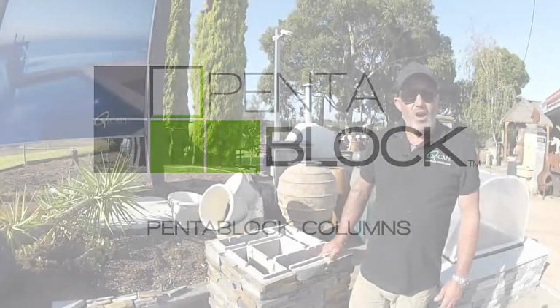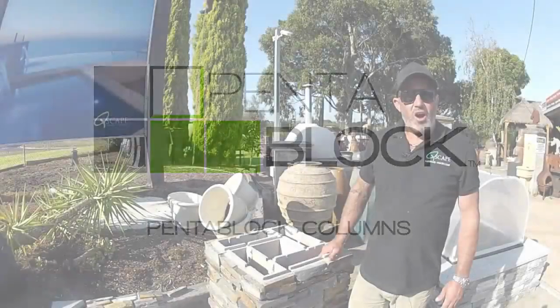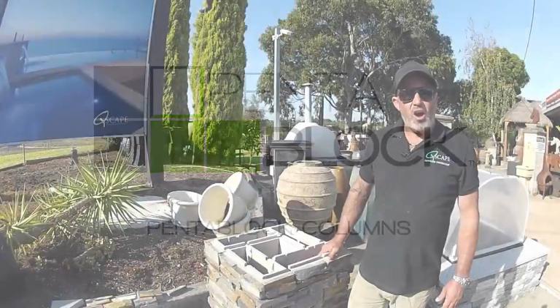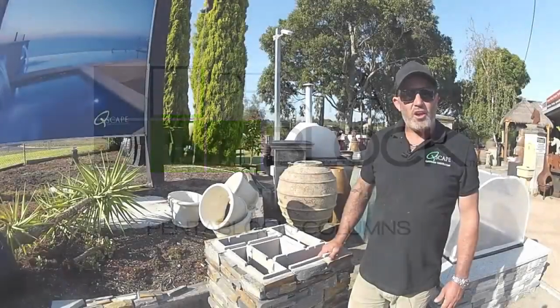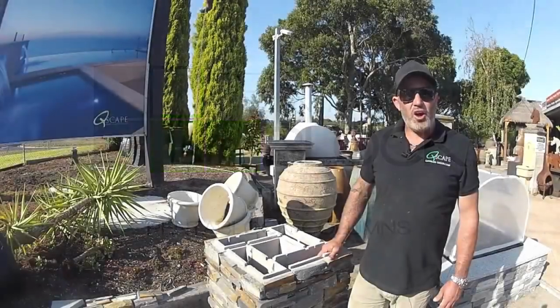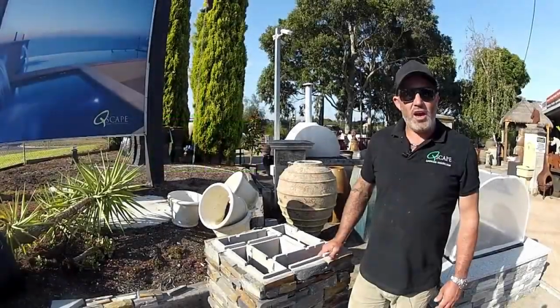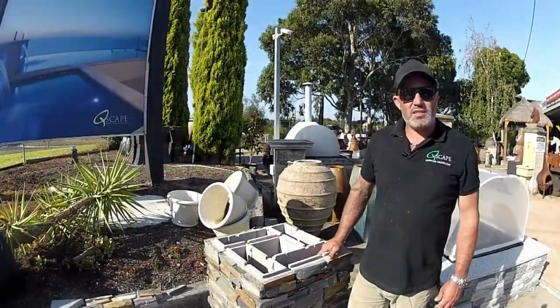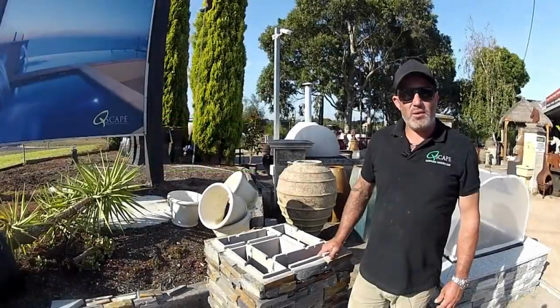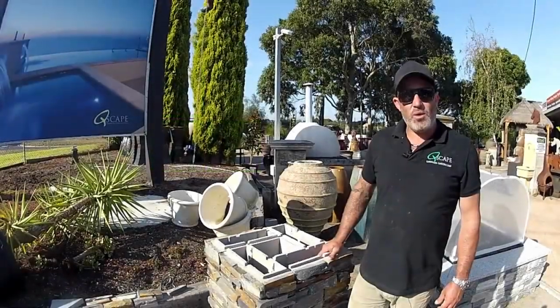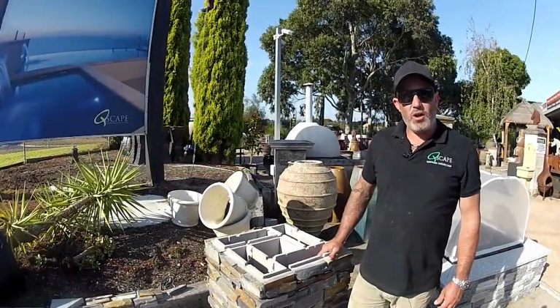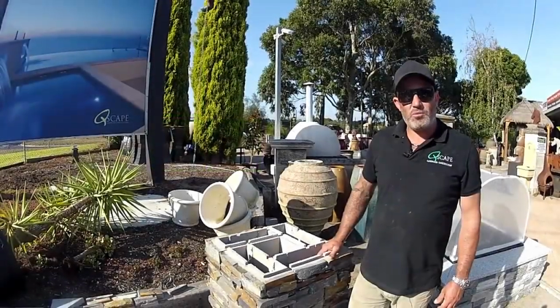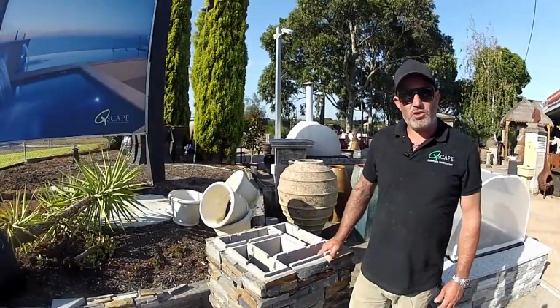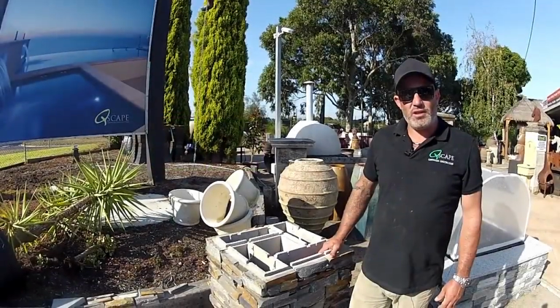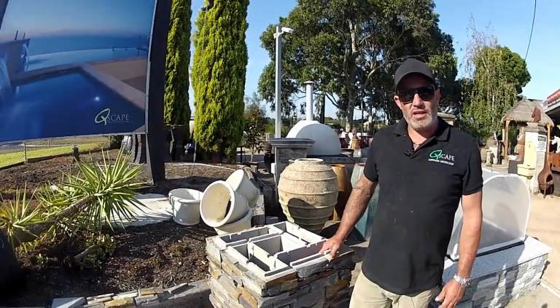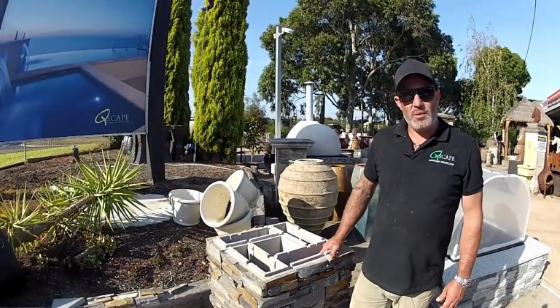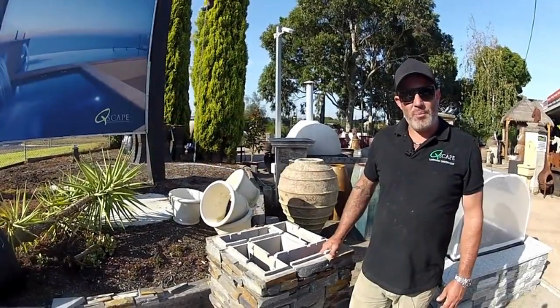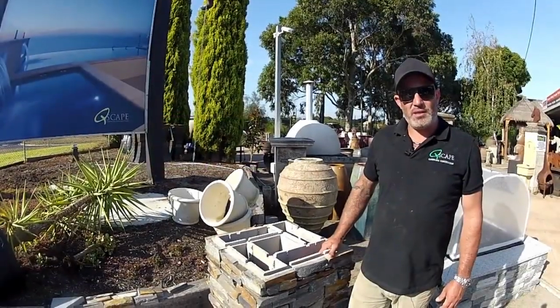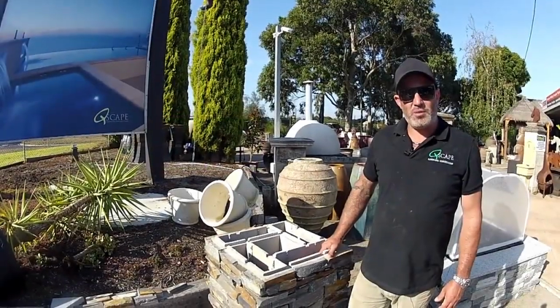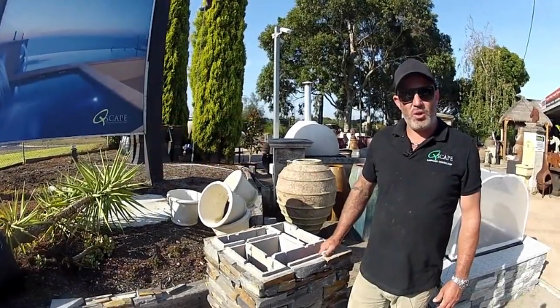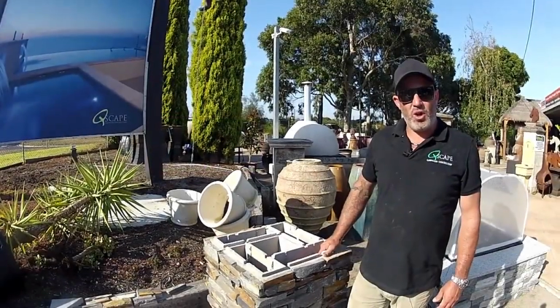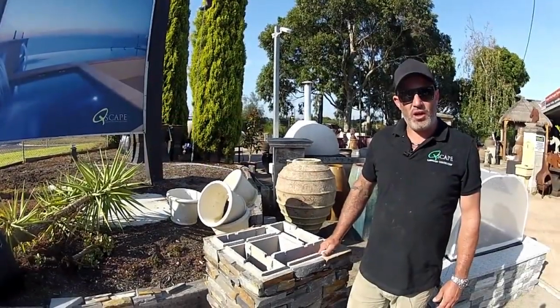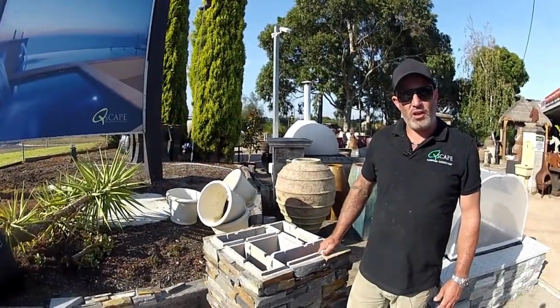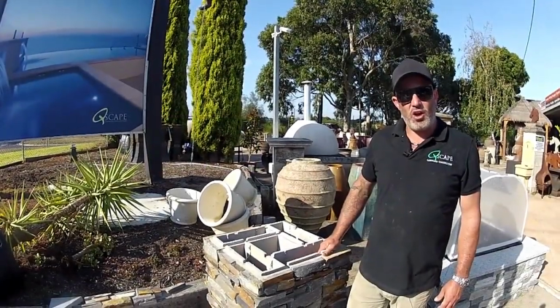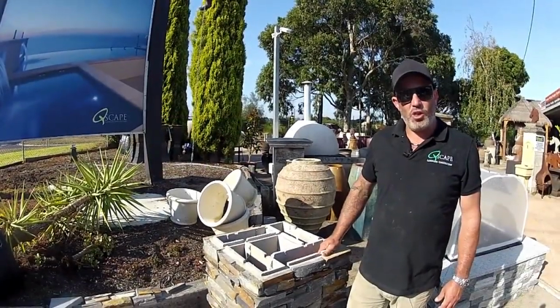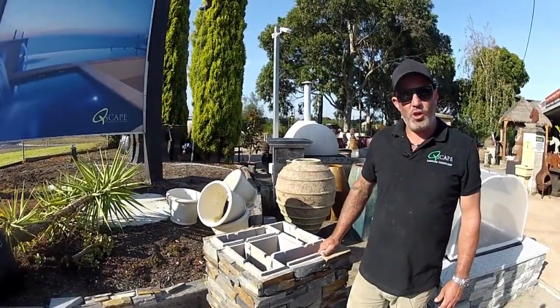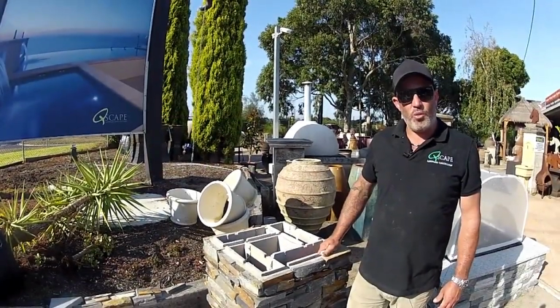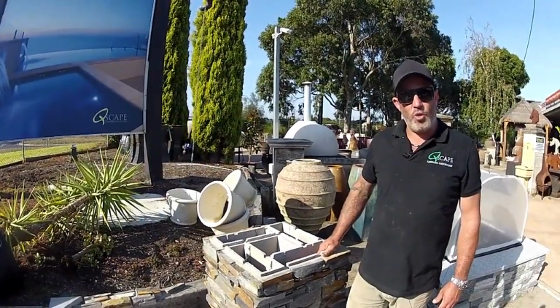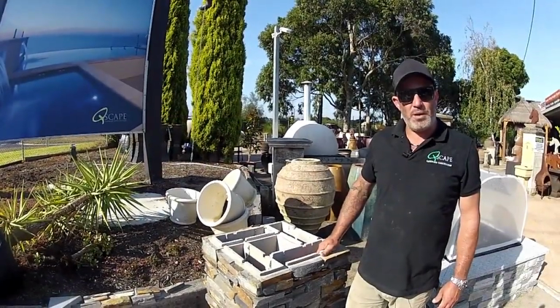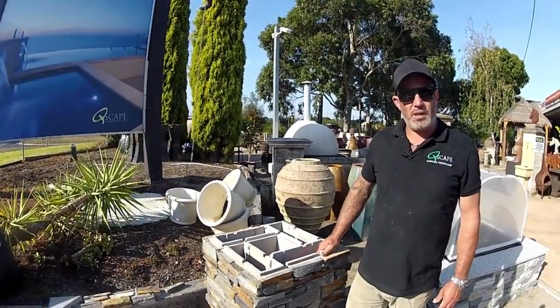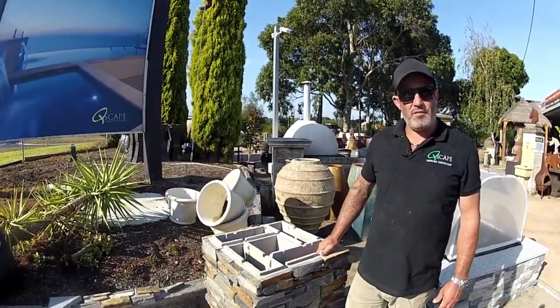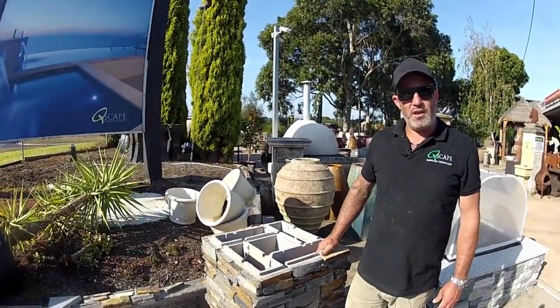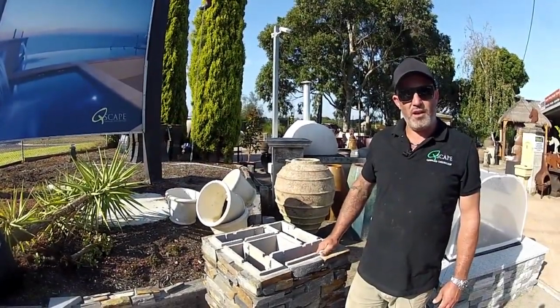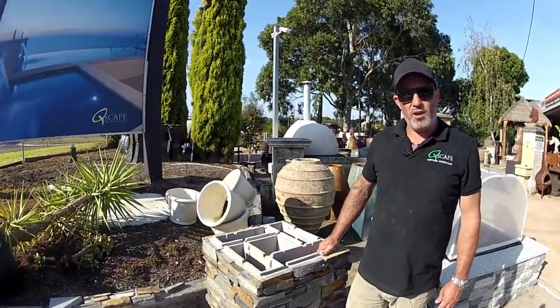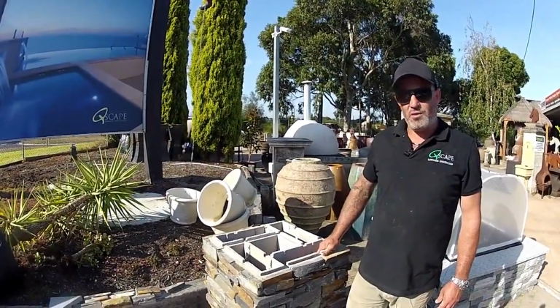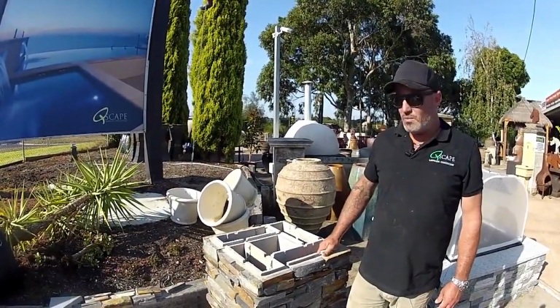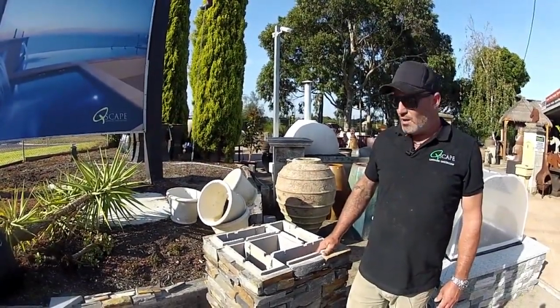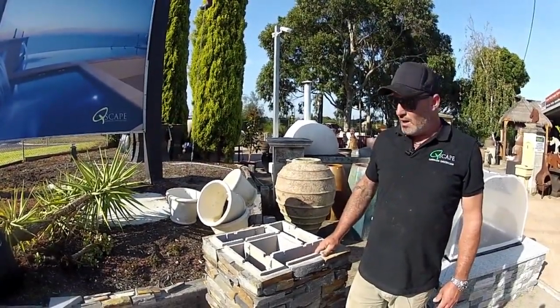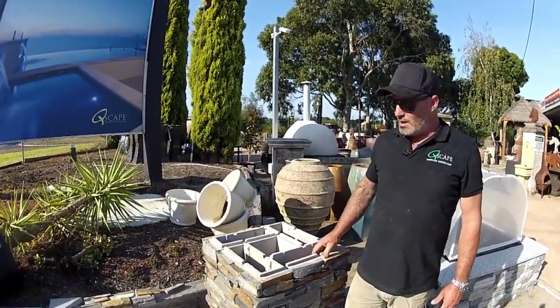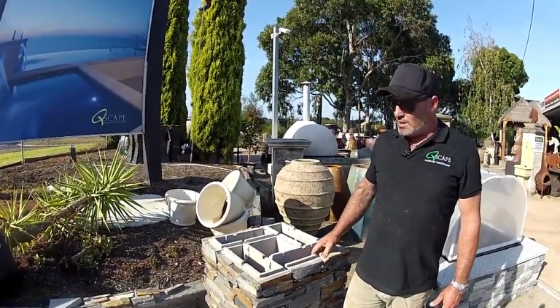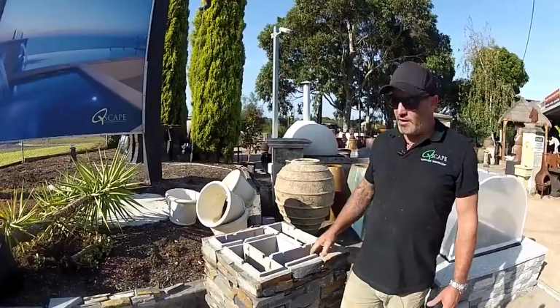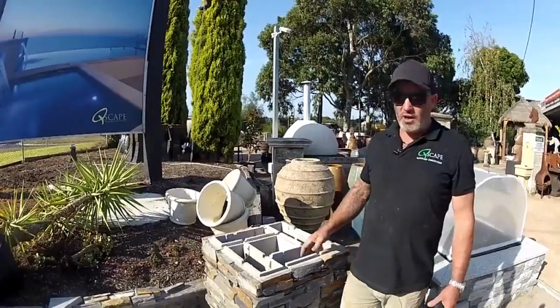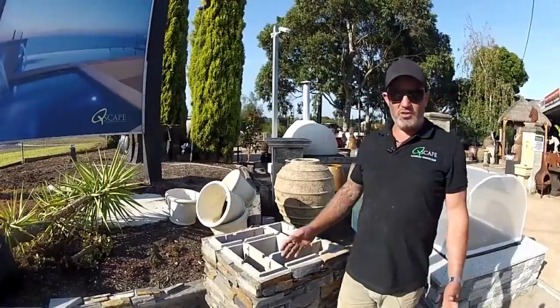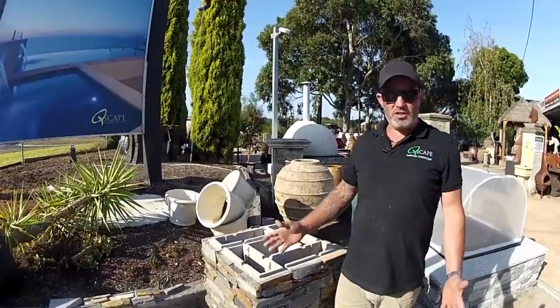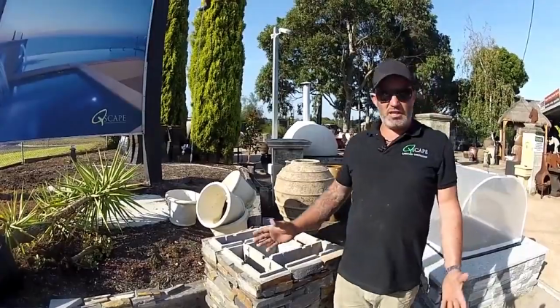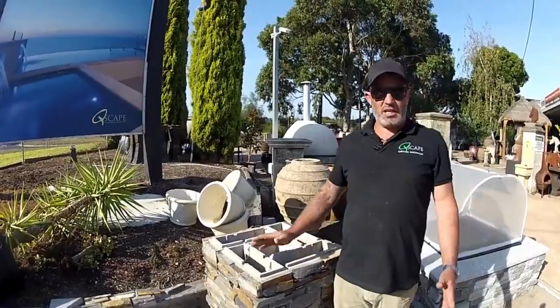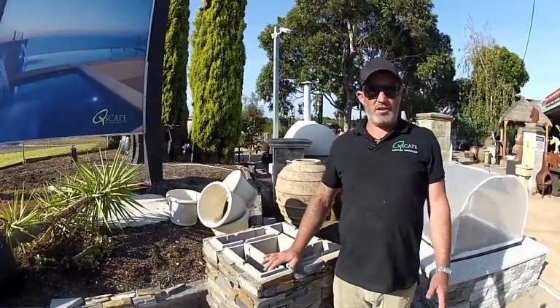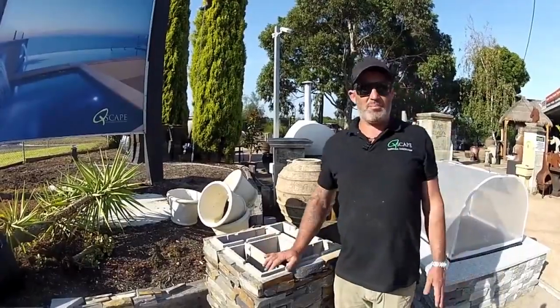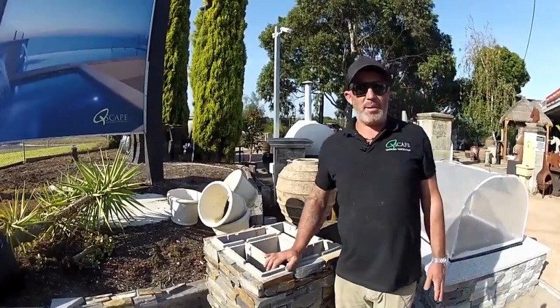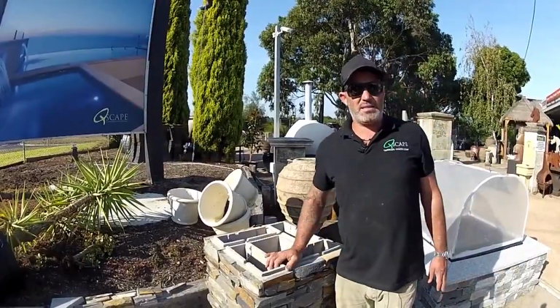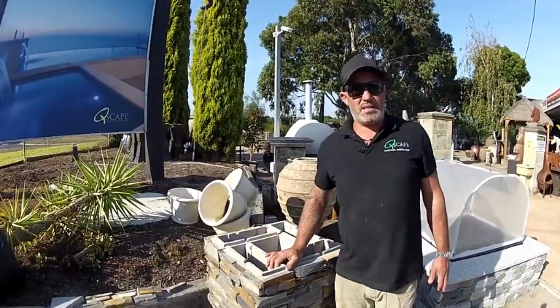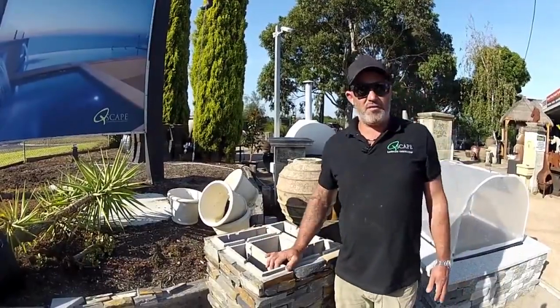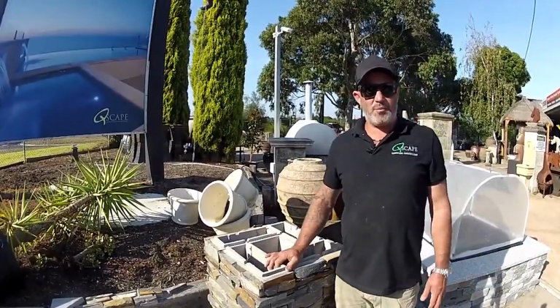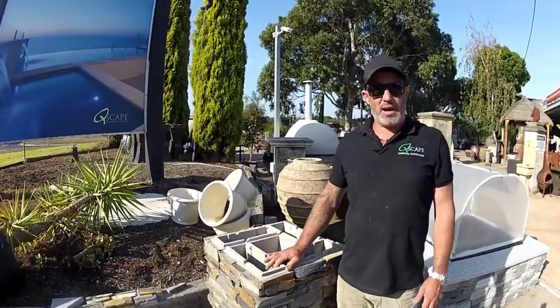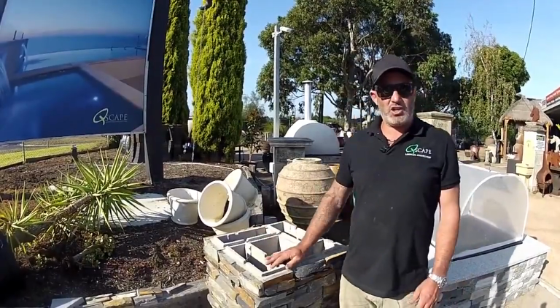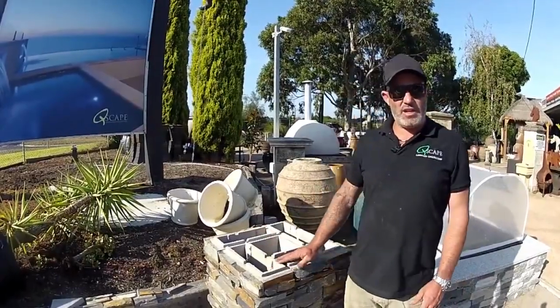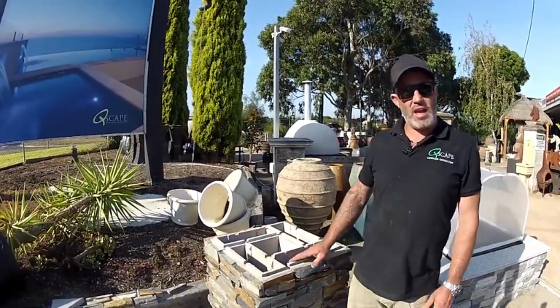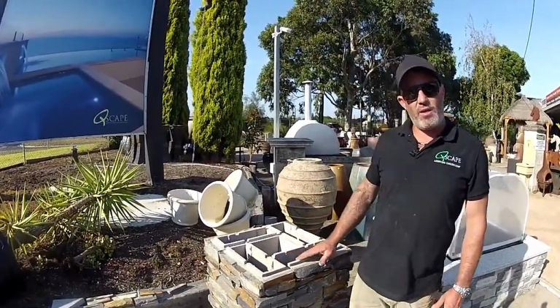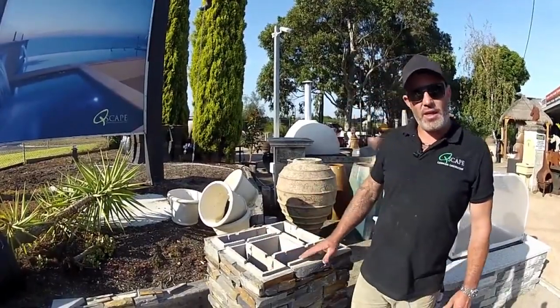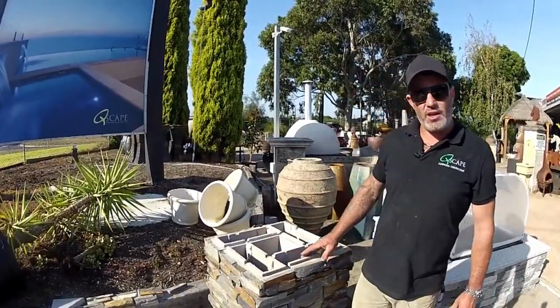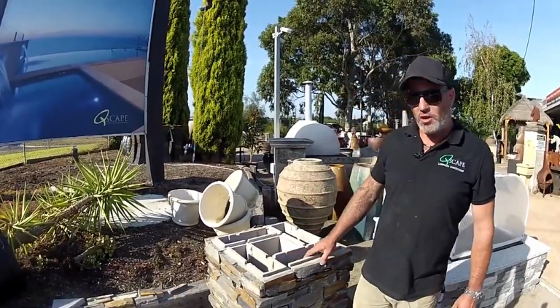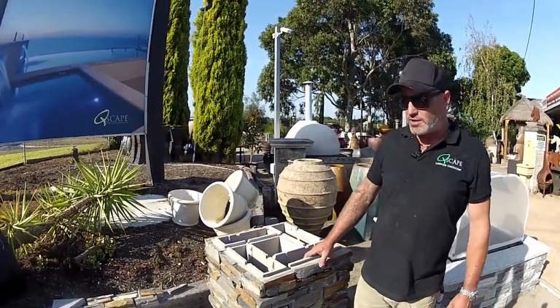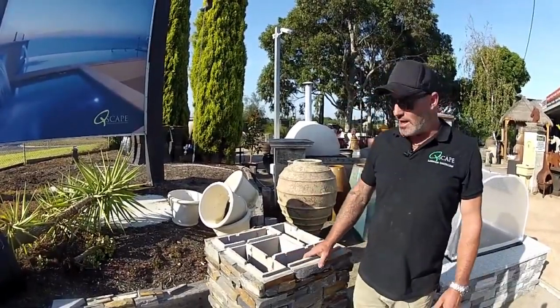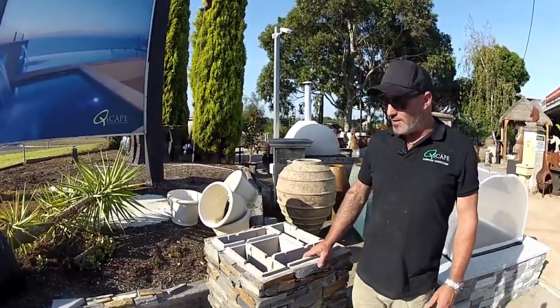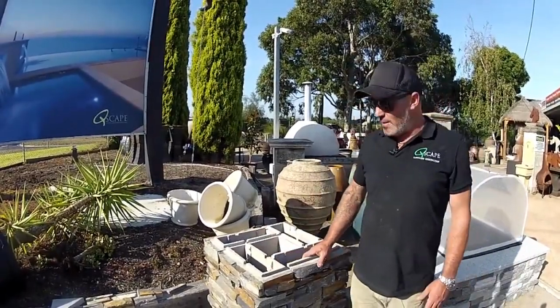Hi guys and welcome to the Pentablock column or pillar video. In this video I'm just going to give you some basic information on how they go together.